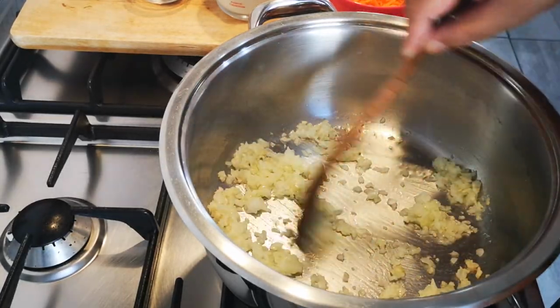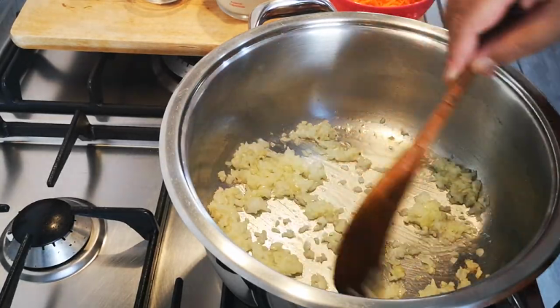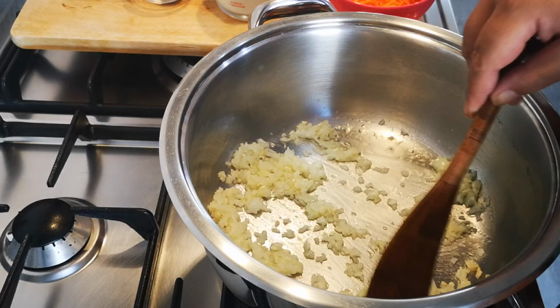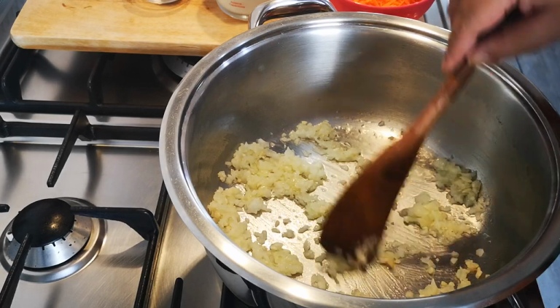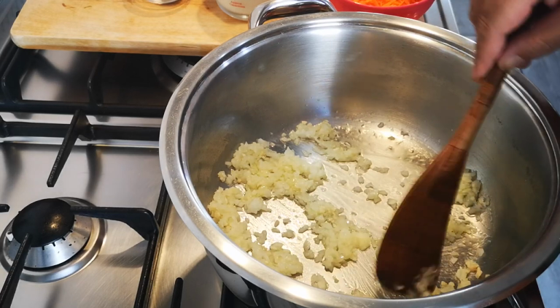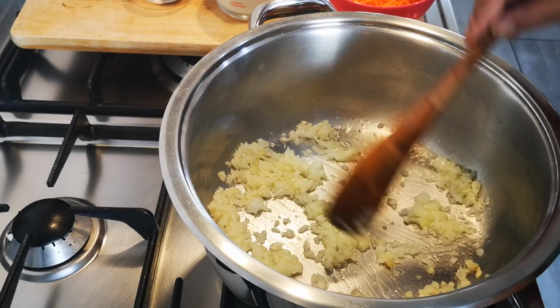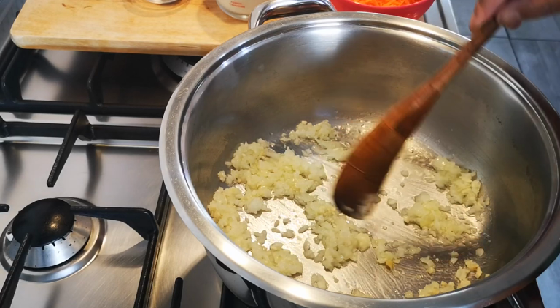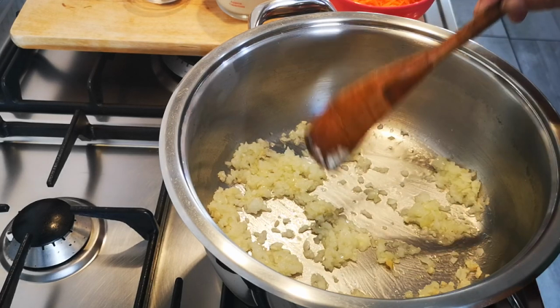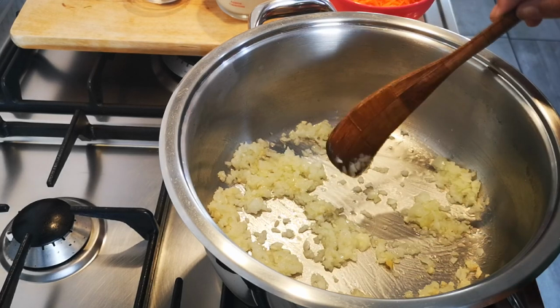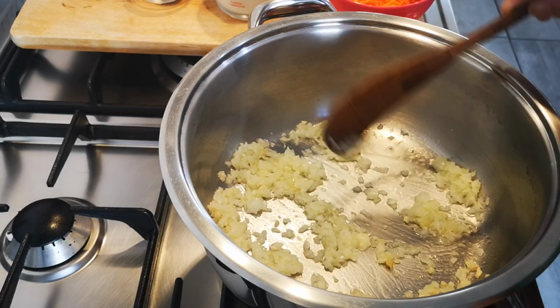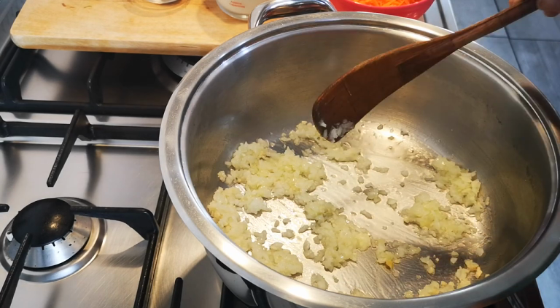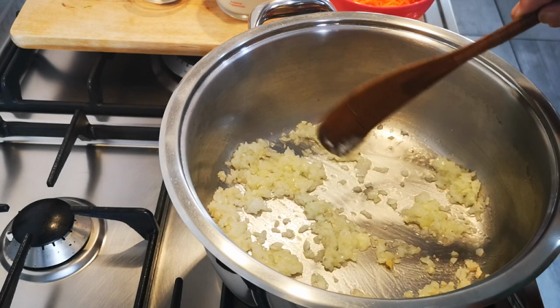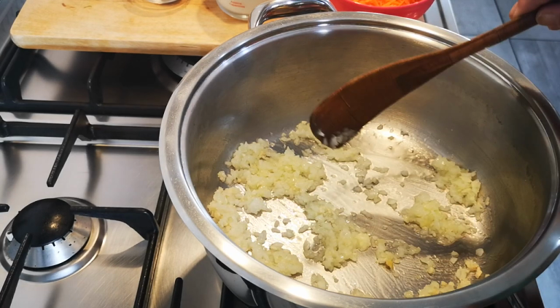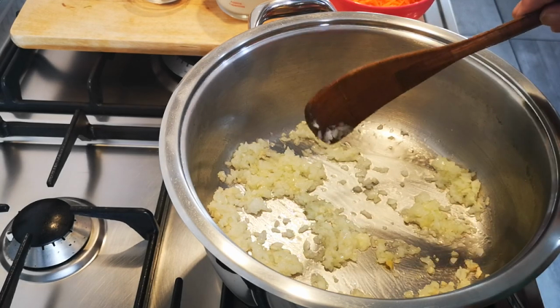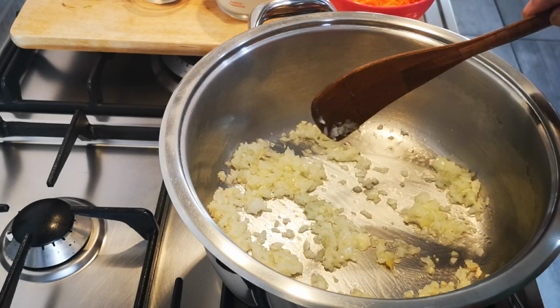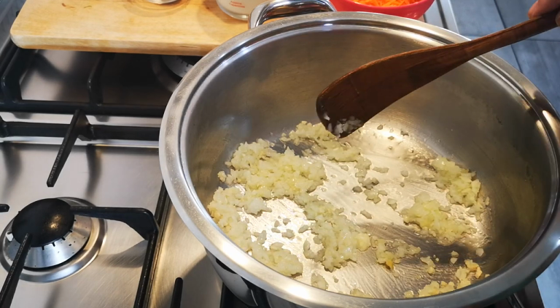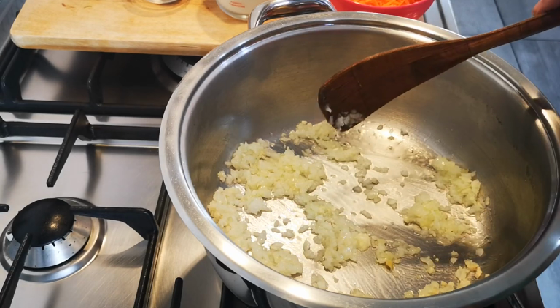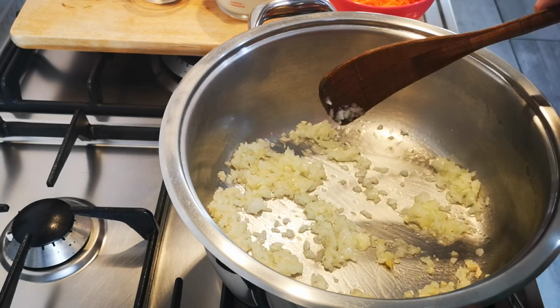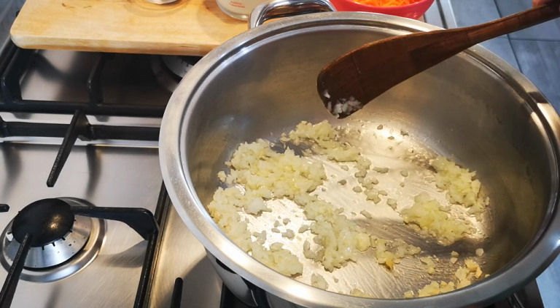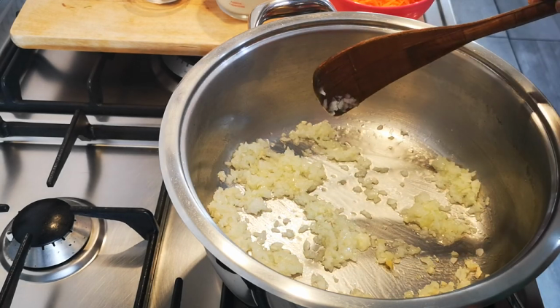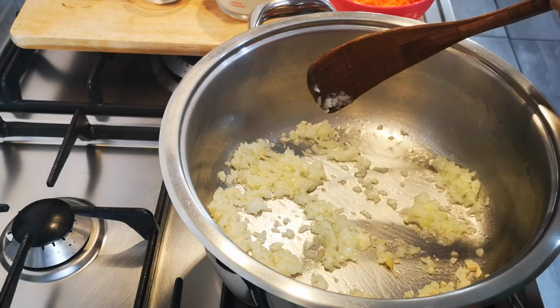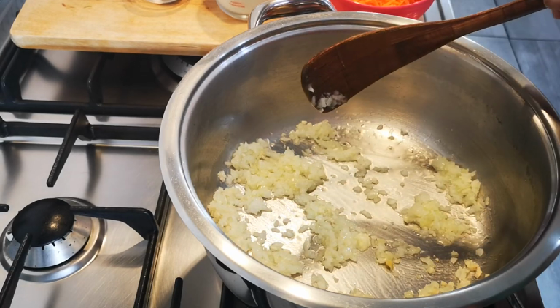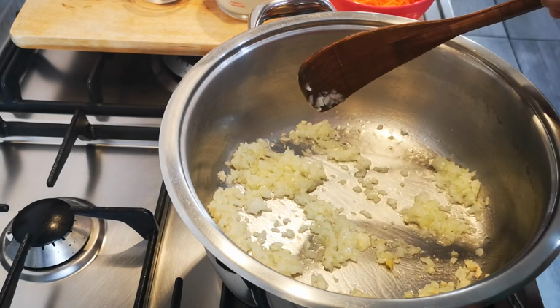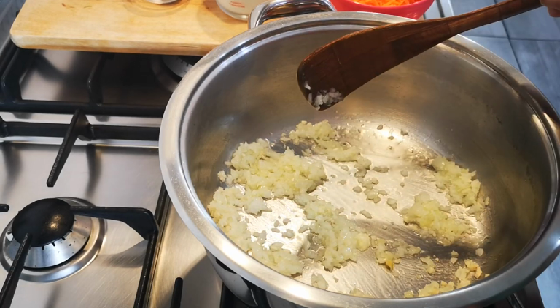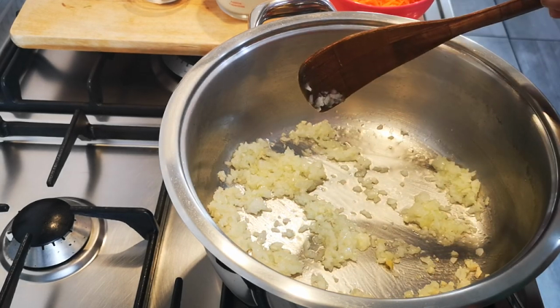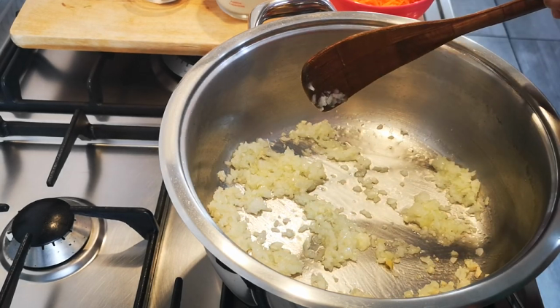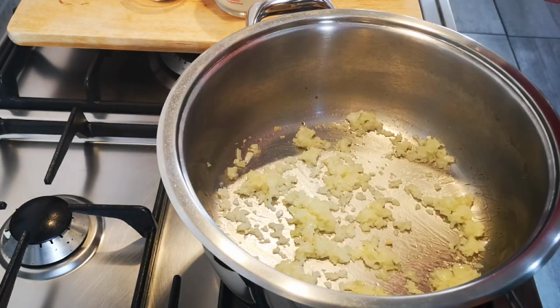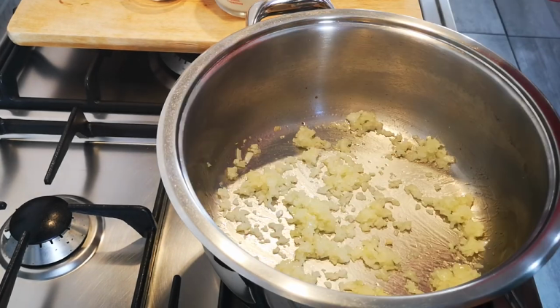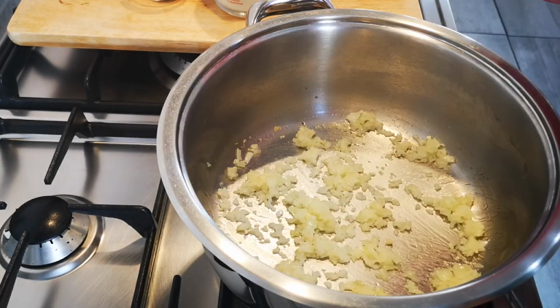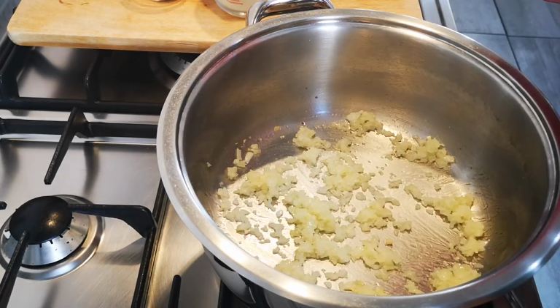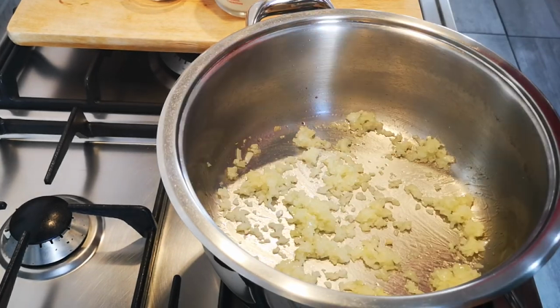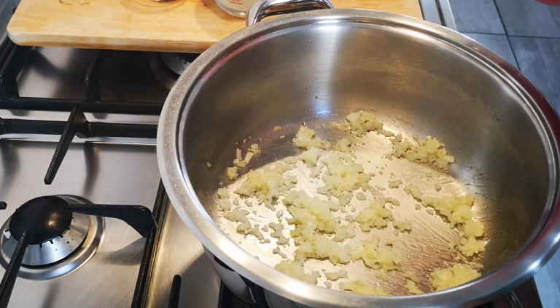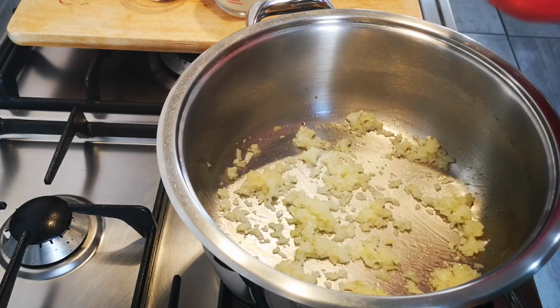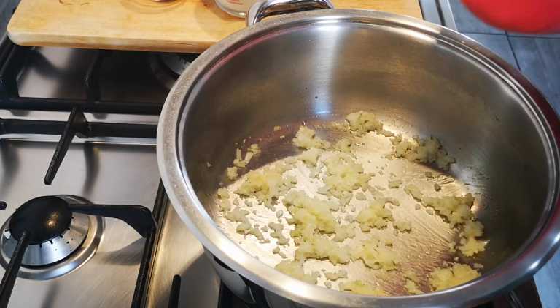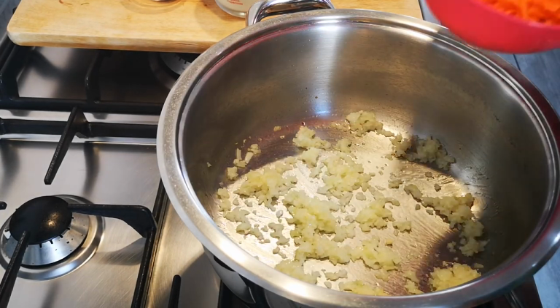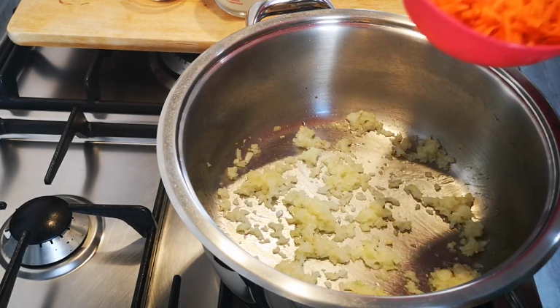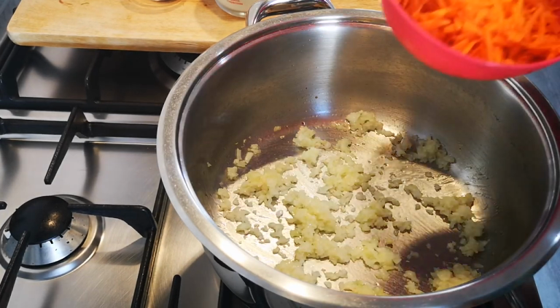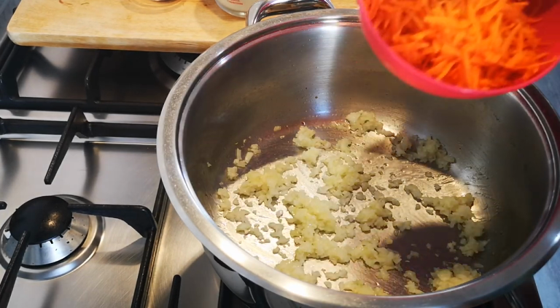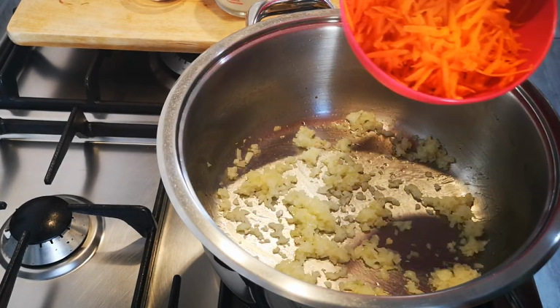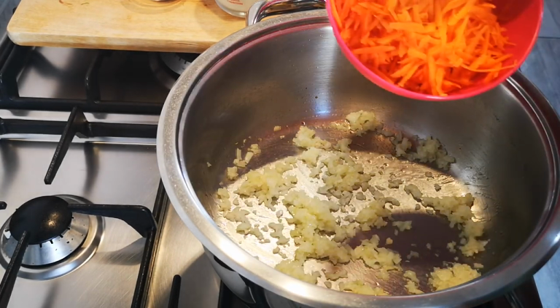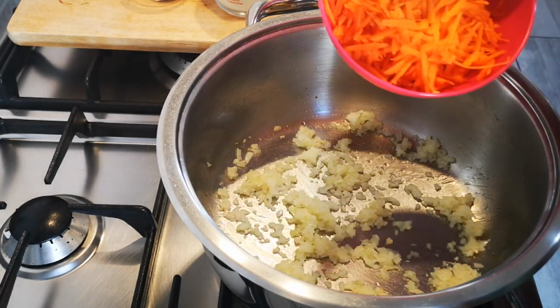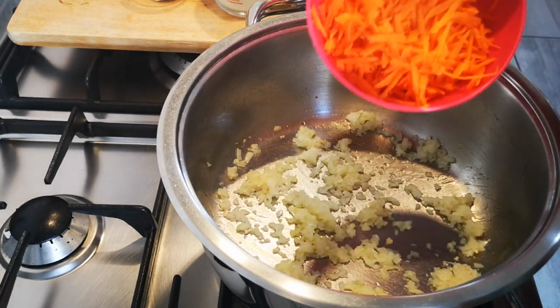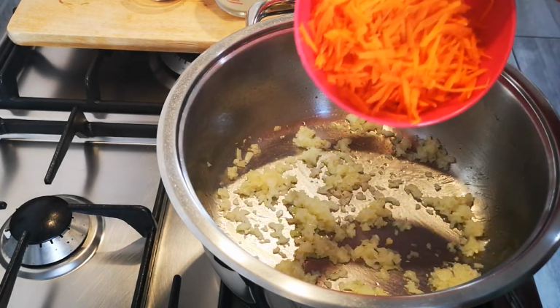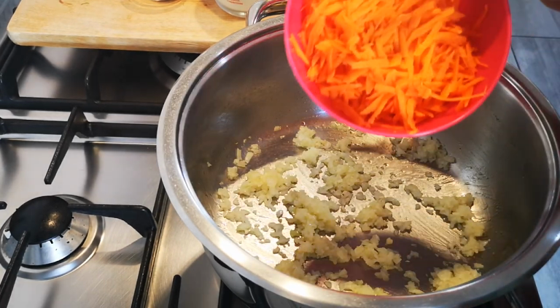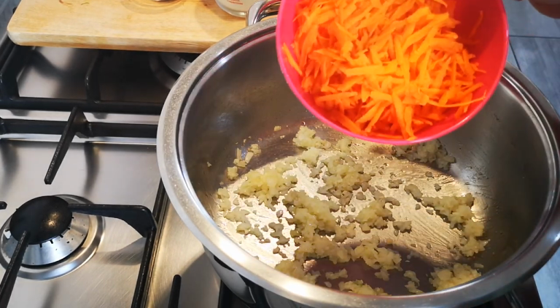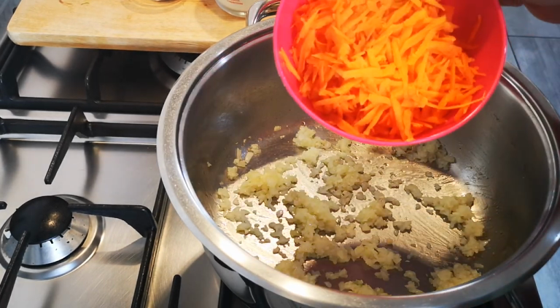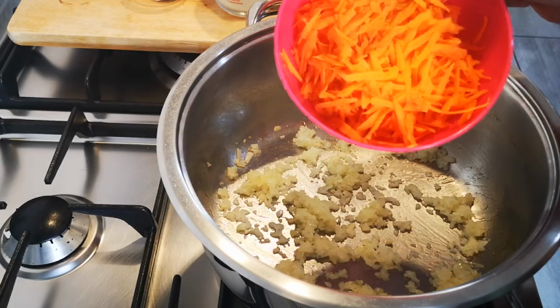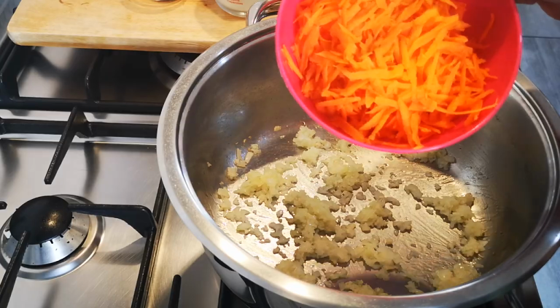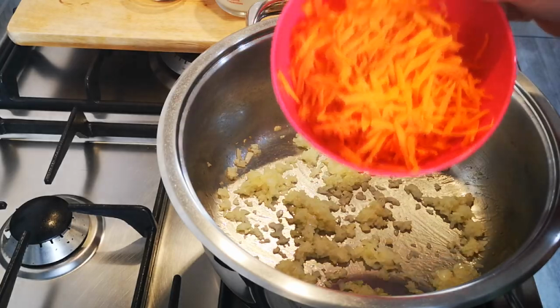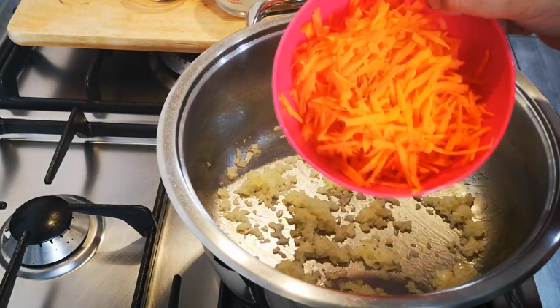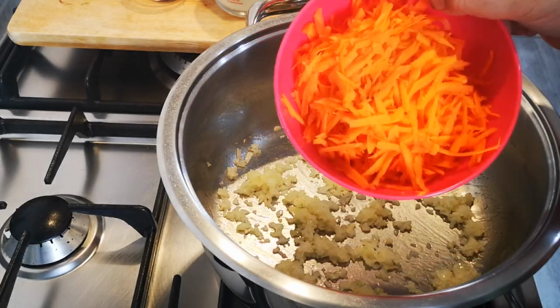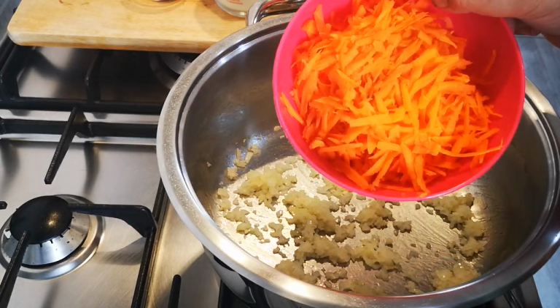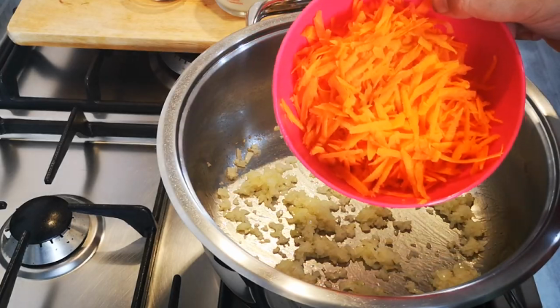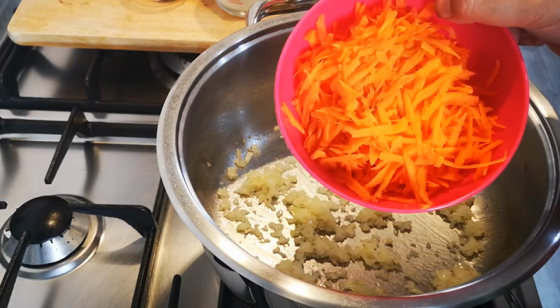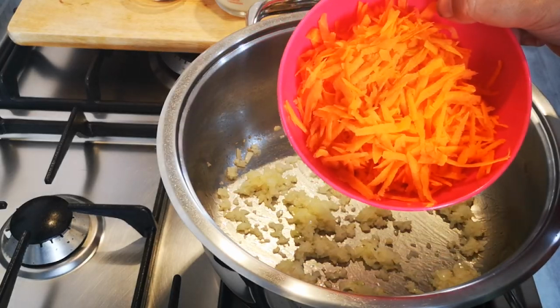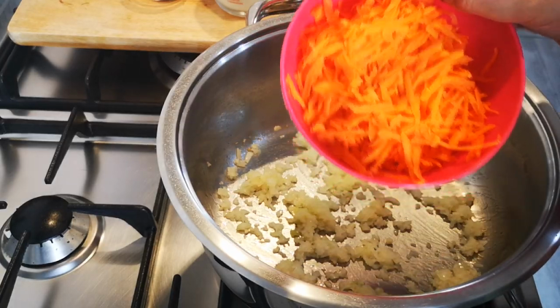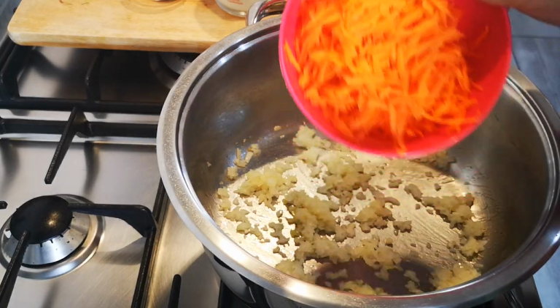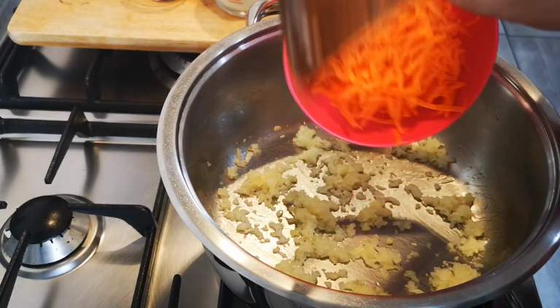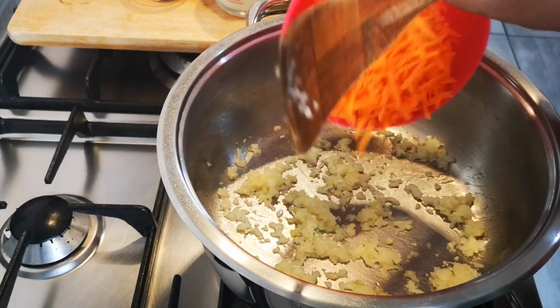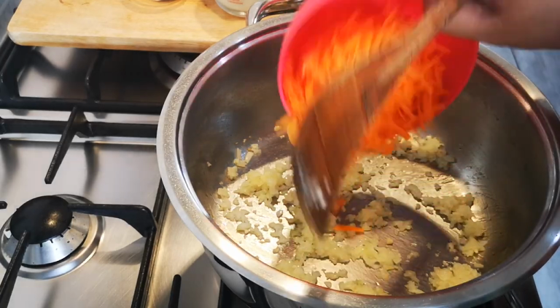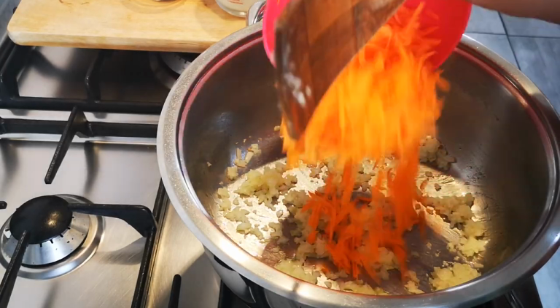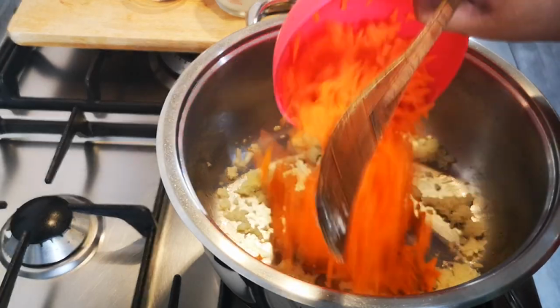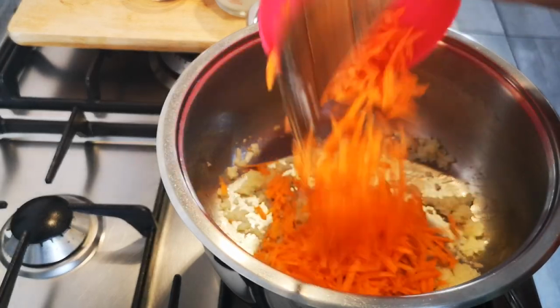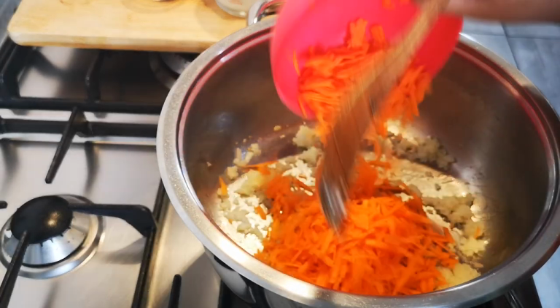You can just sweep this down for a little bit. Now I'm going to add one large carrot that I just grated.